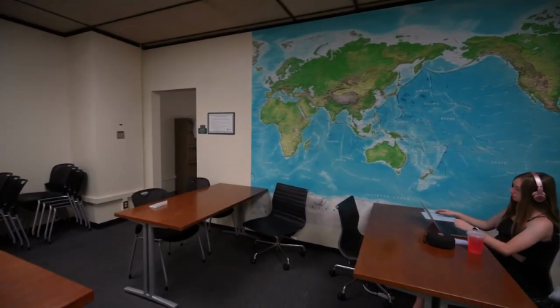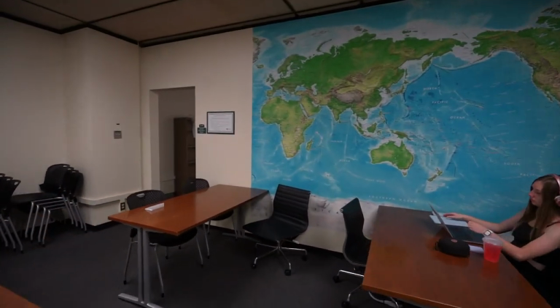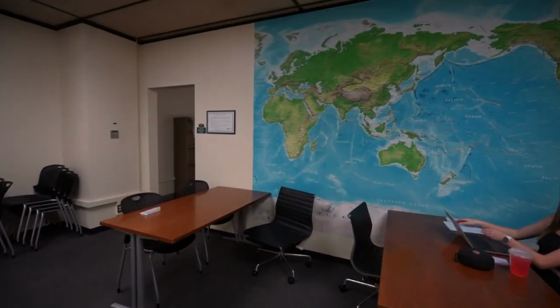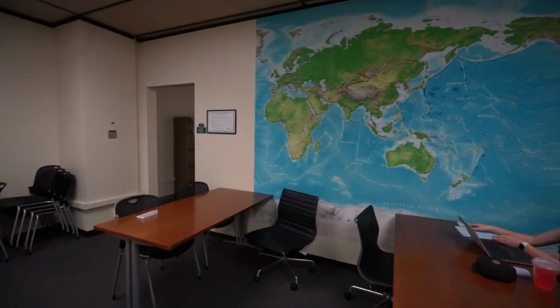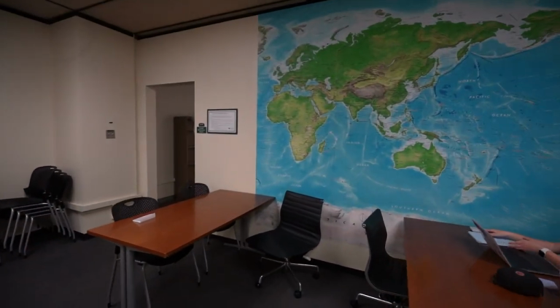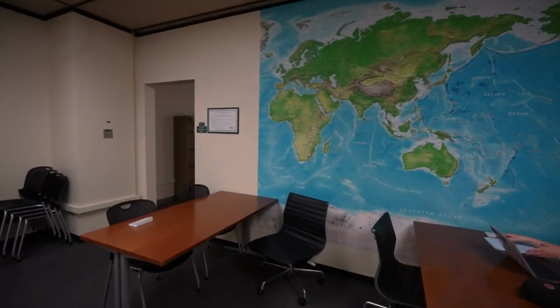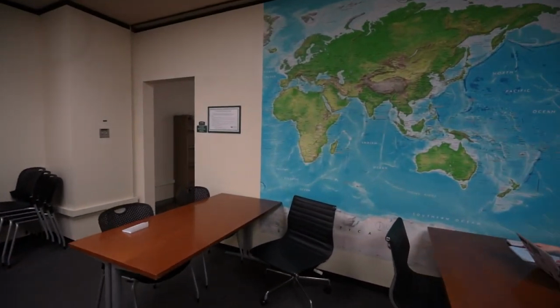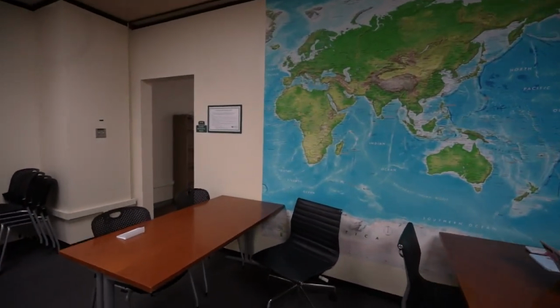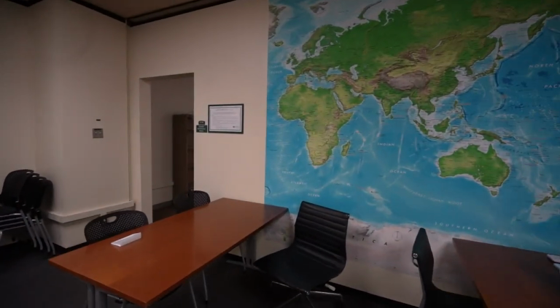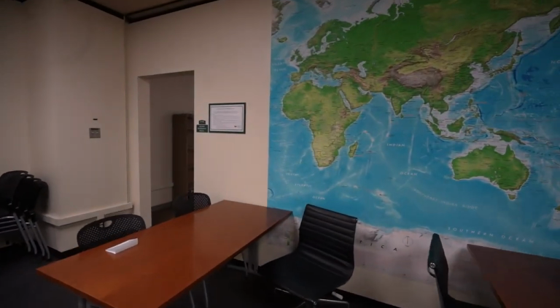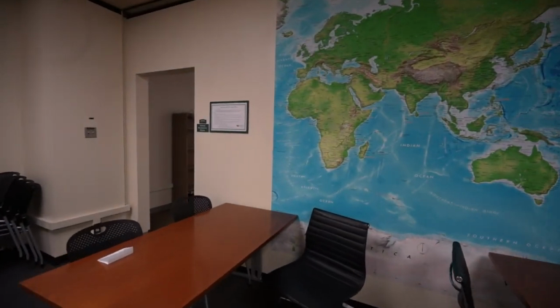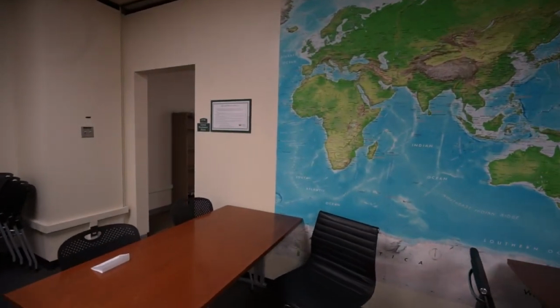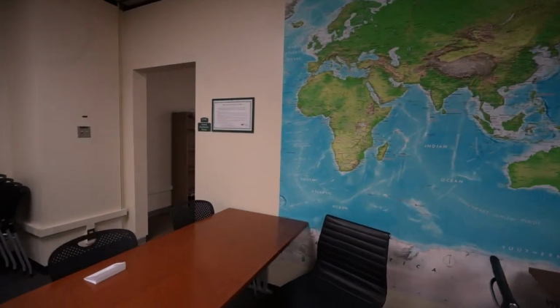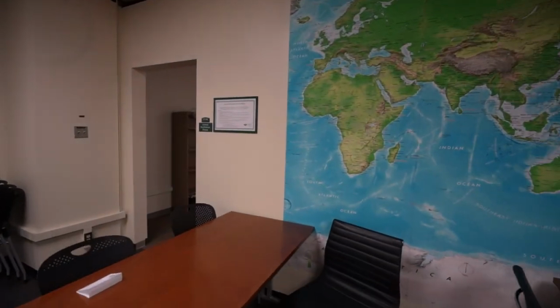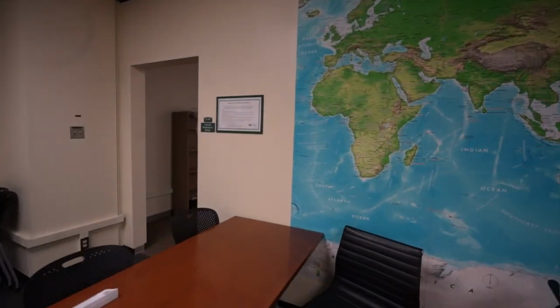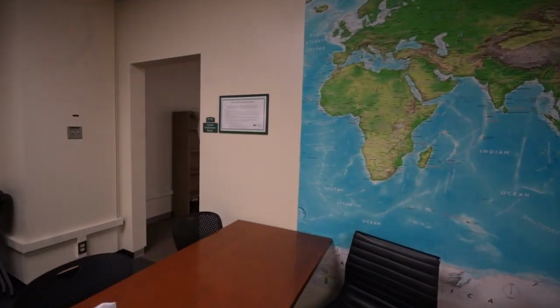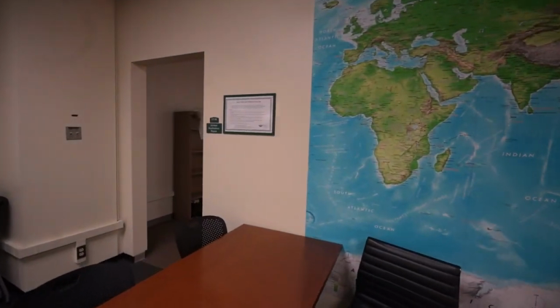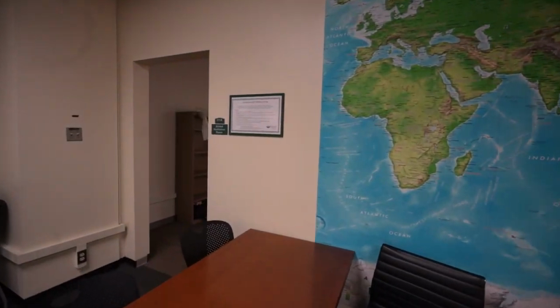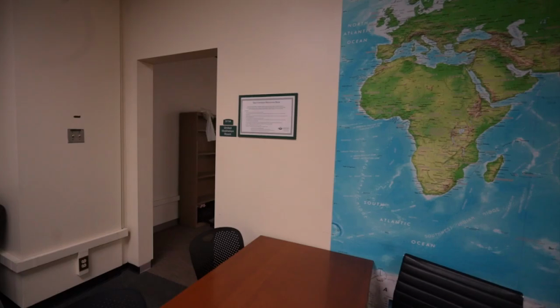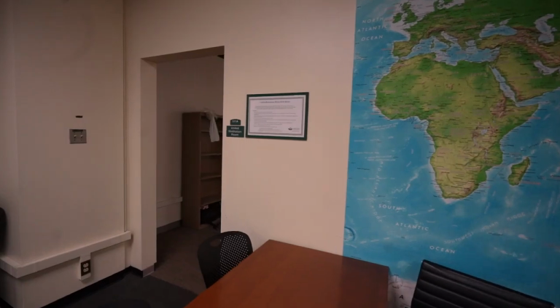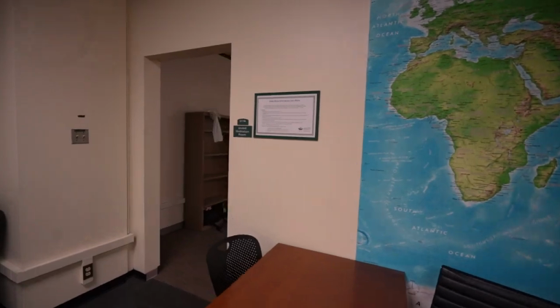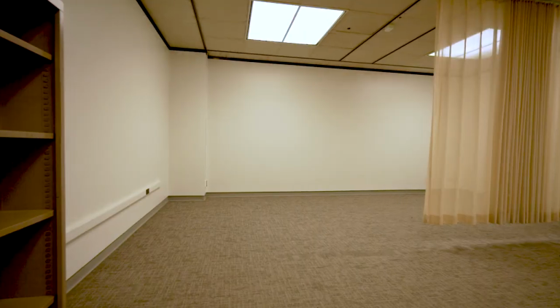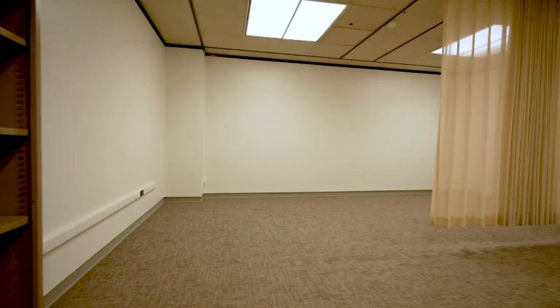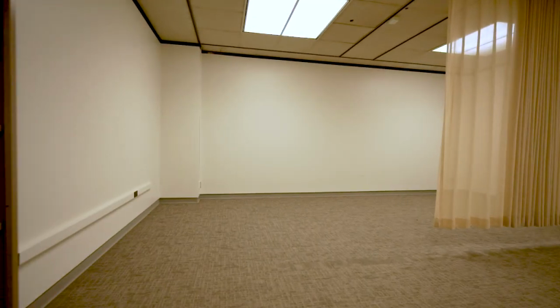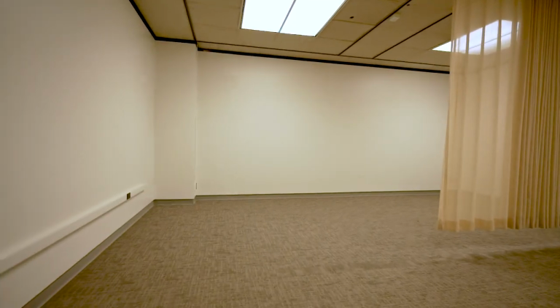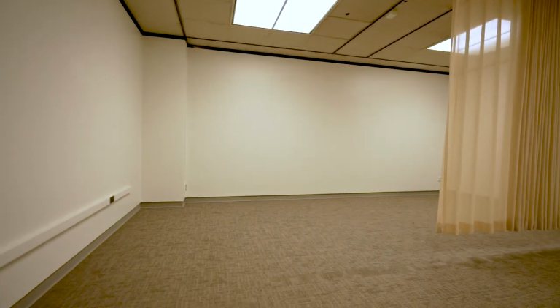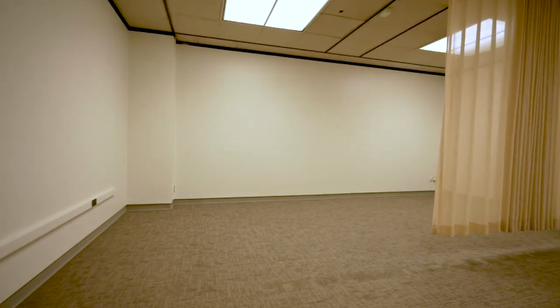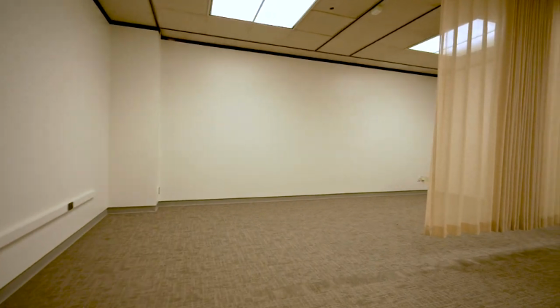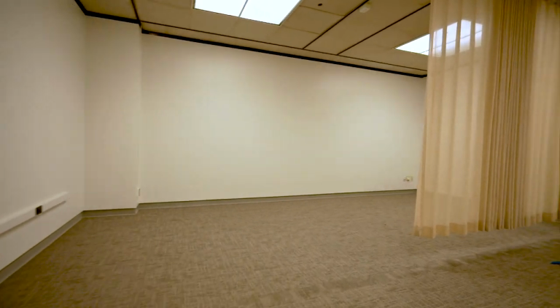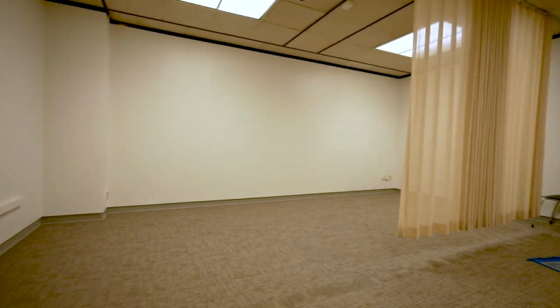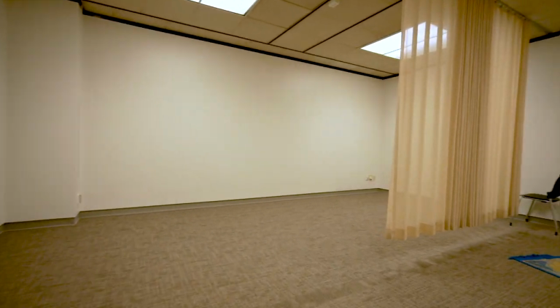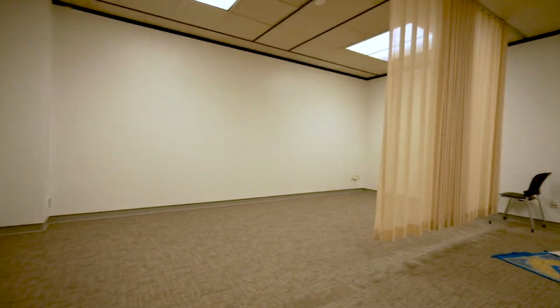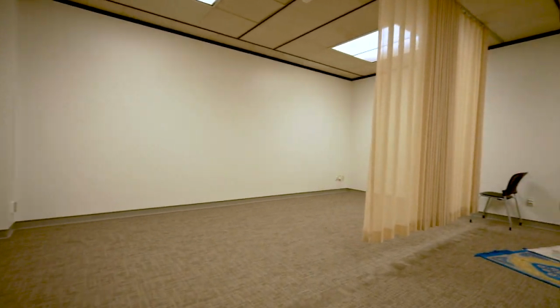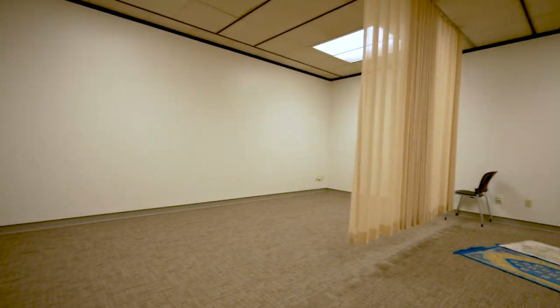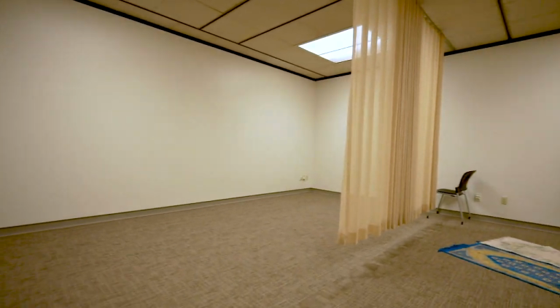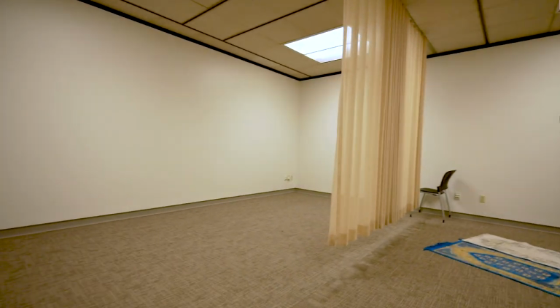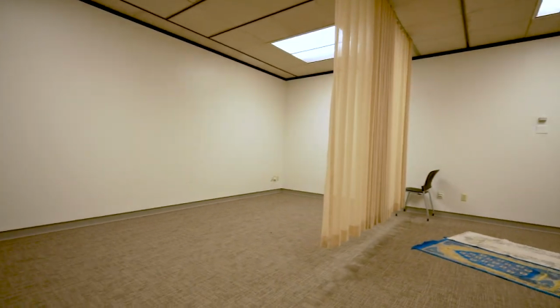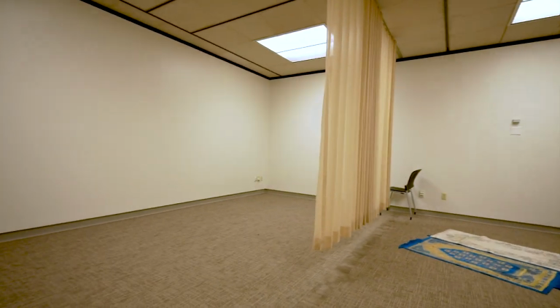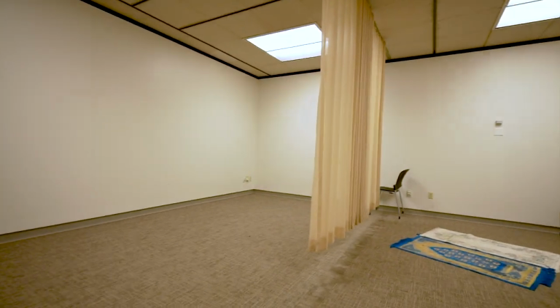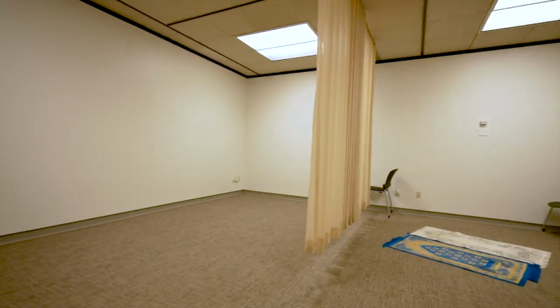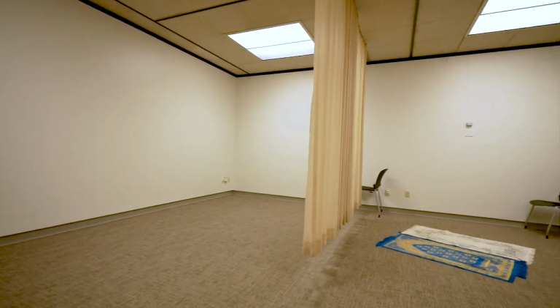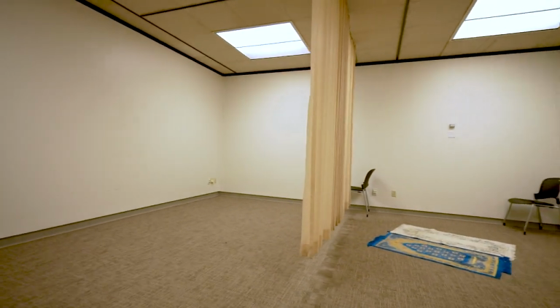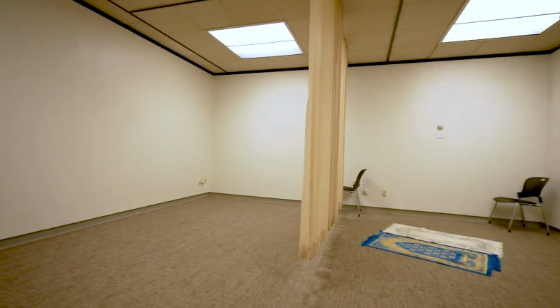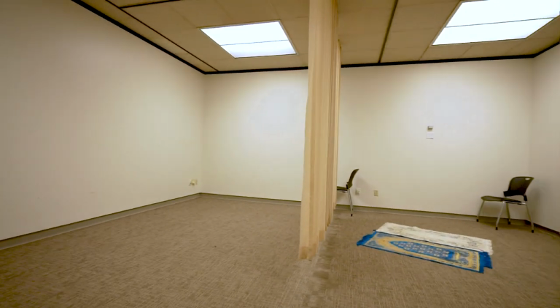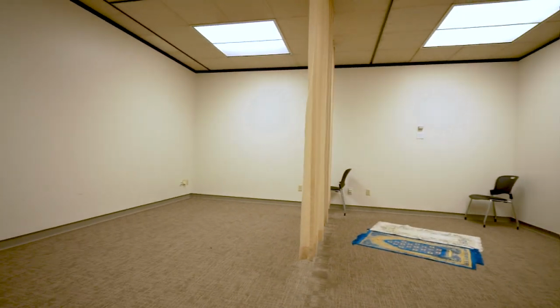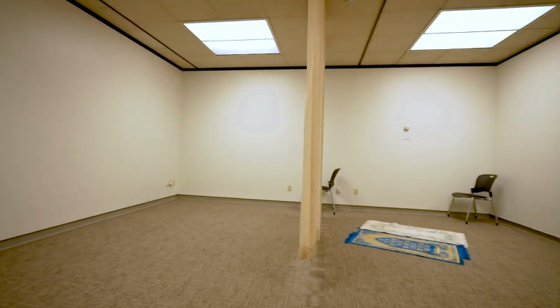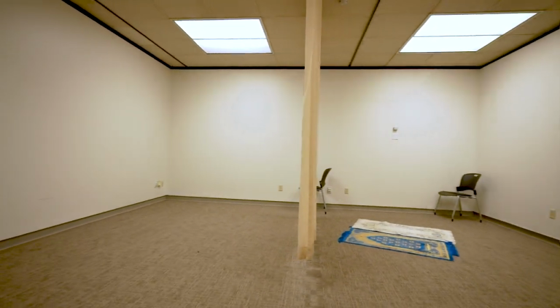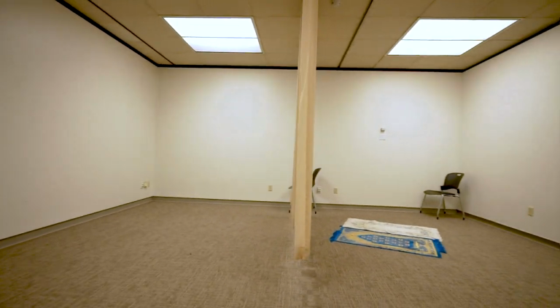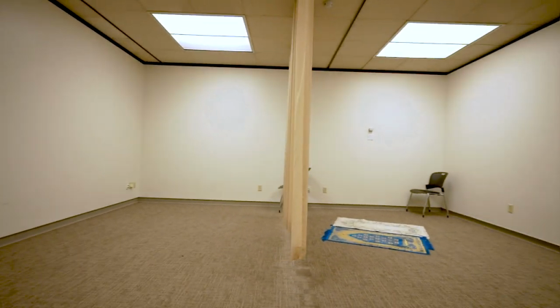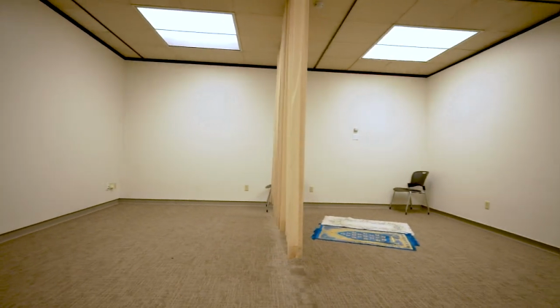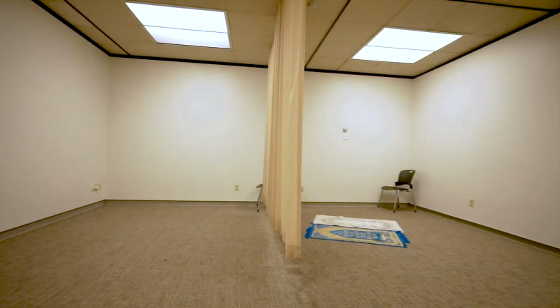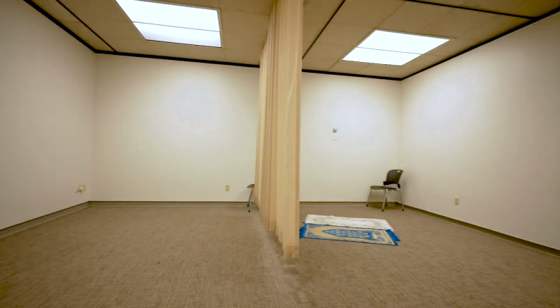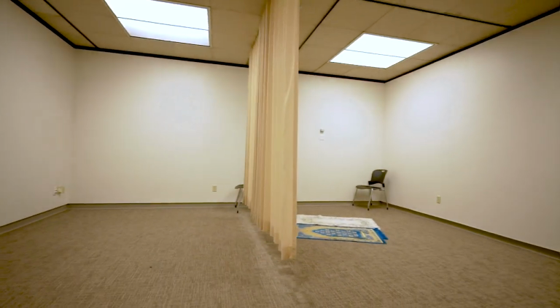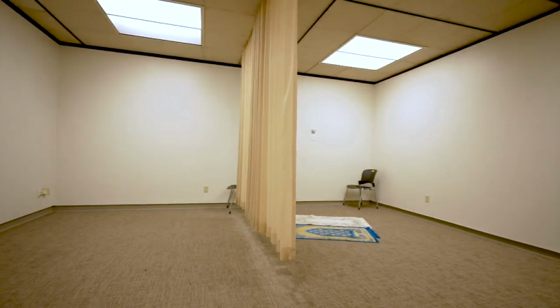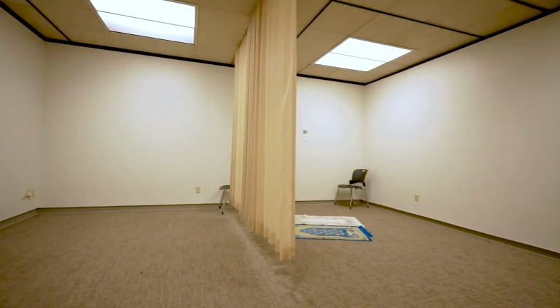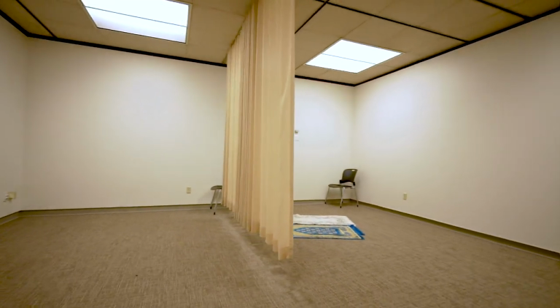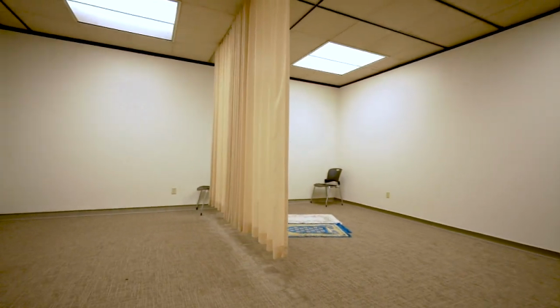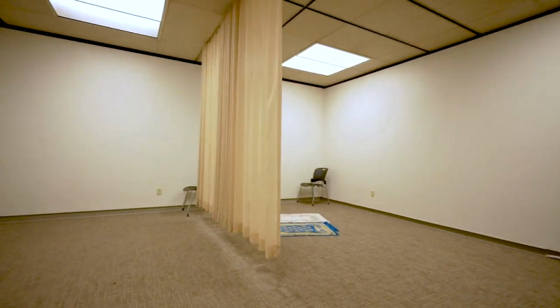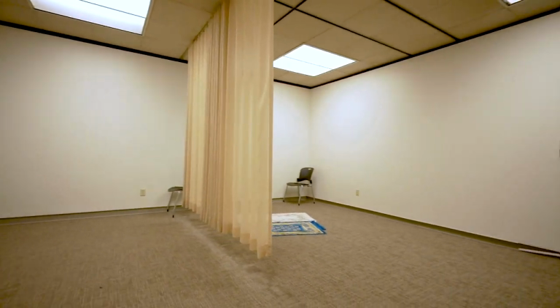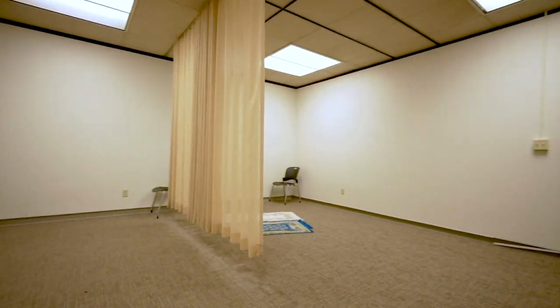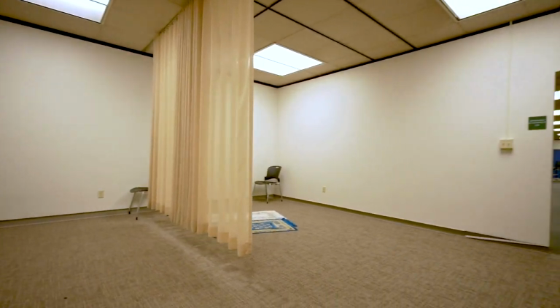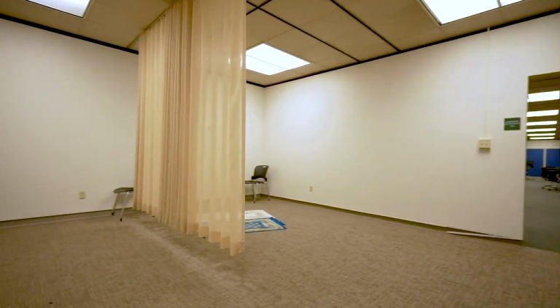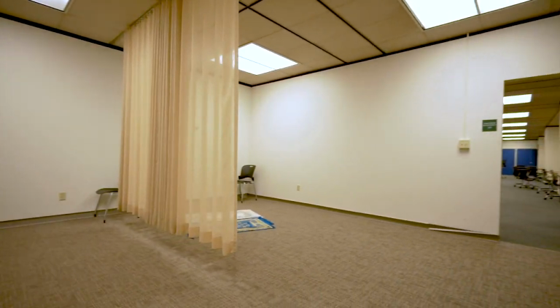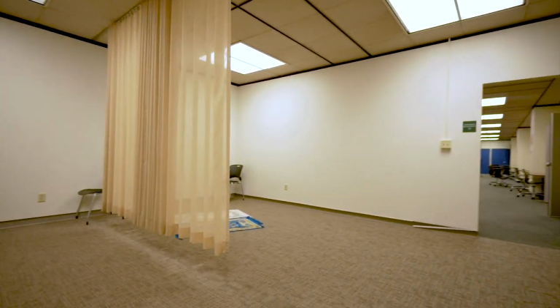Adjacent to a quiet study area and tucked away on the fifth floor is the United Meditation Room. The room's neutral colors and minimal furnishings encourage tranquility and peace for anyone who wants to use it.